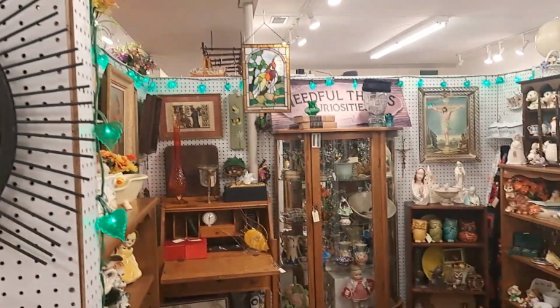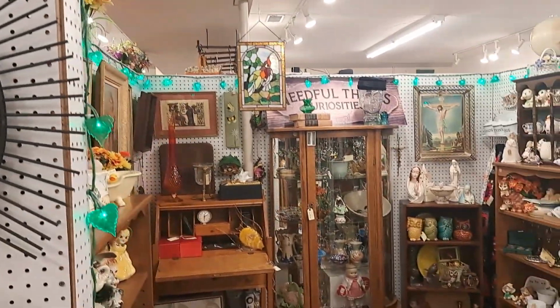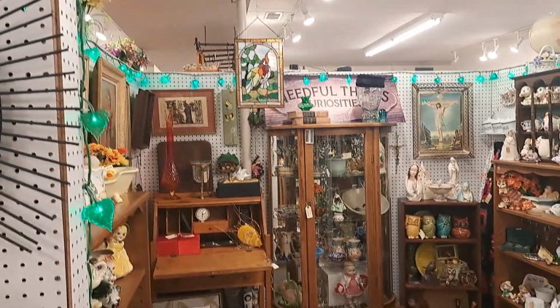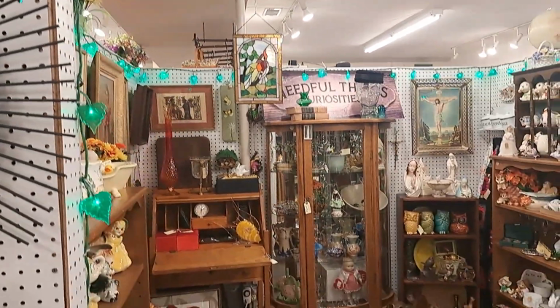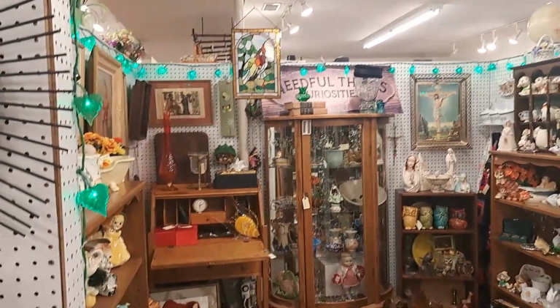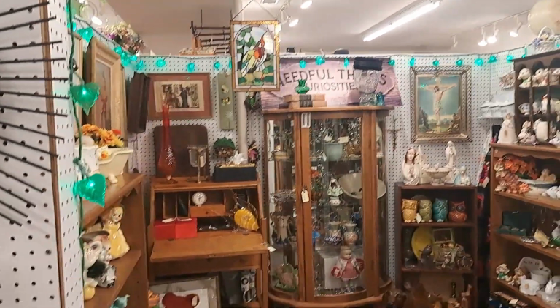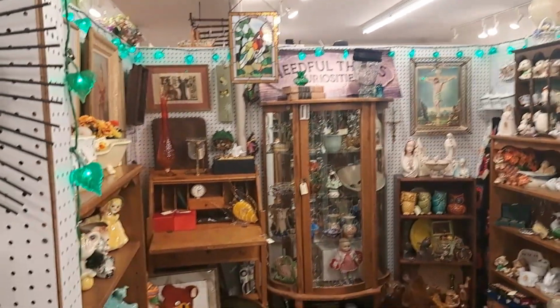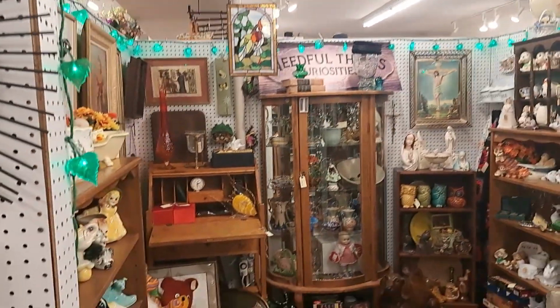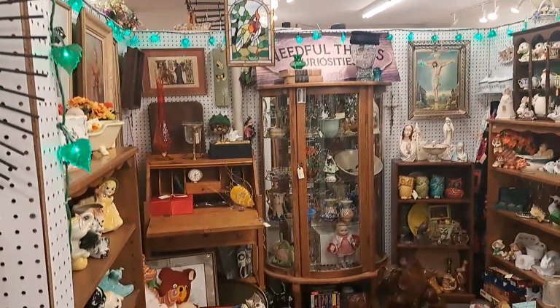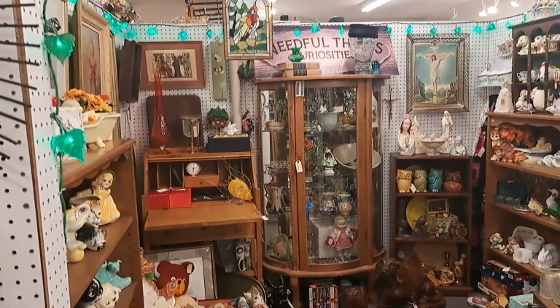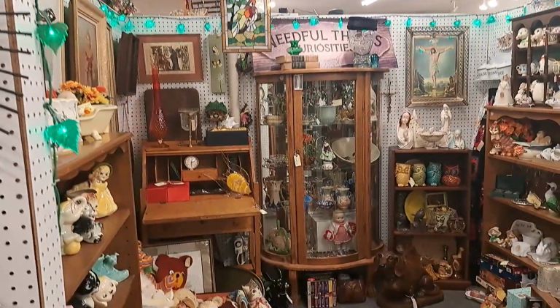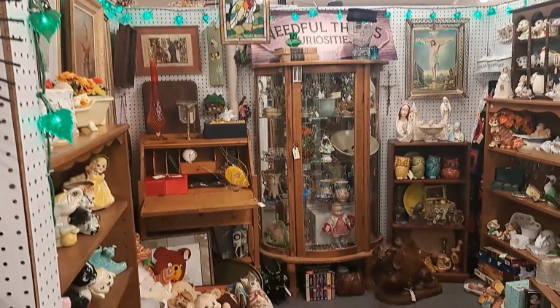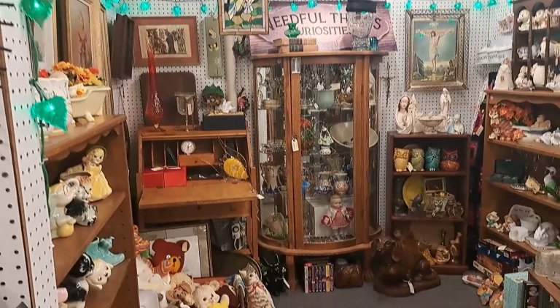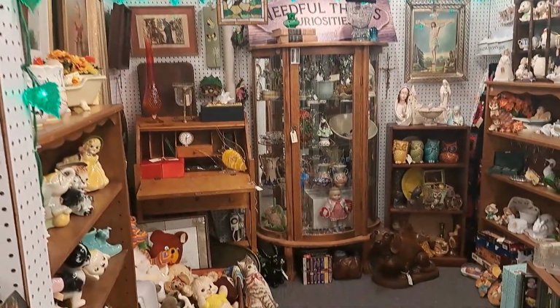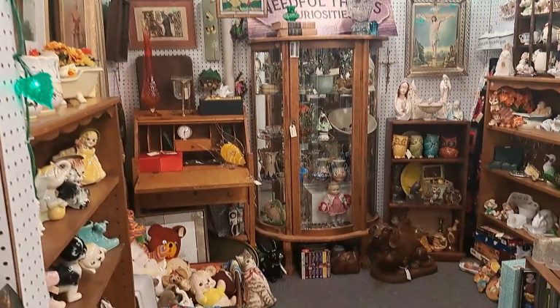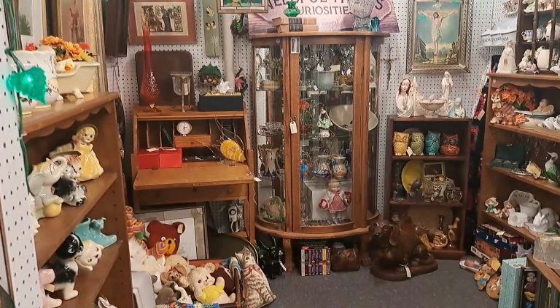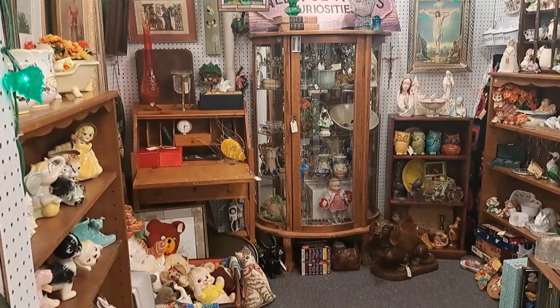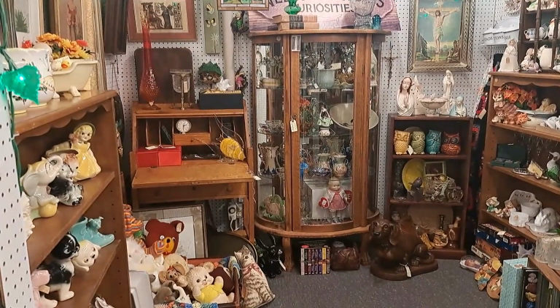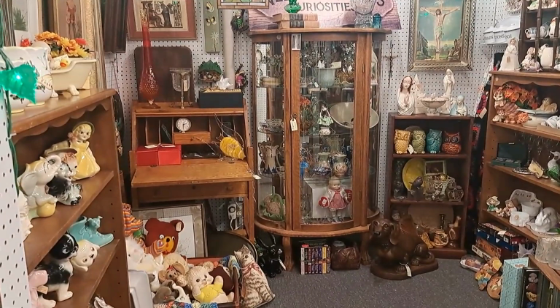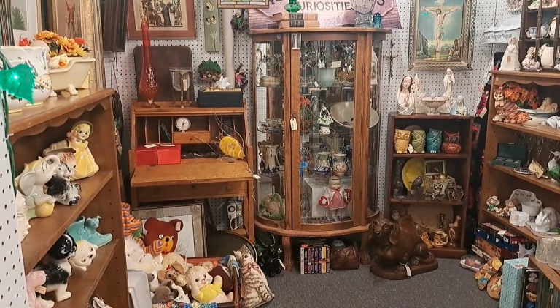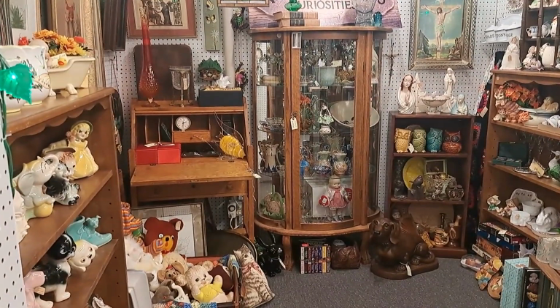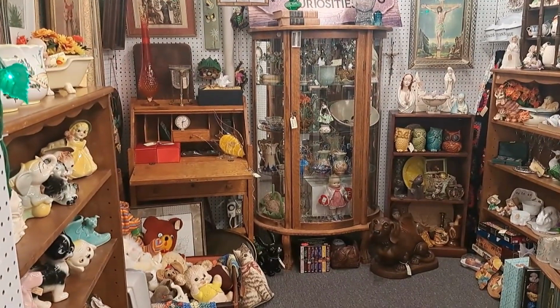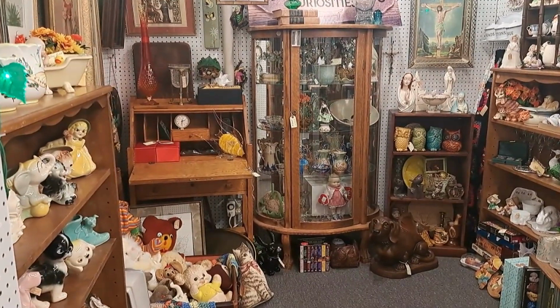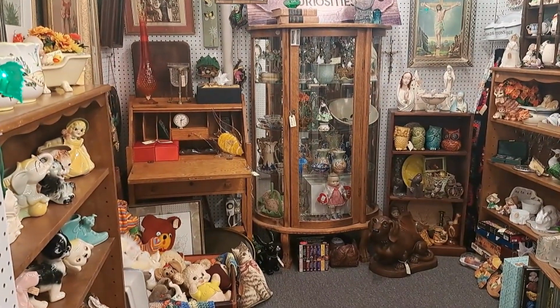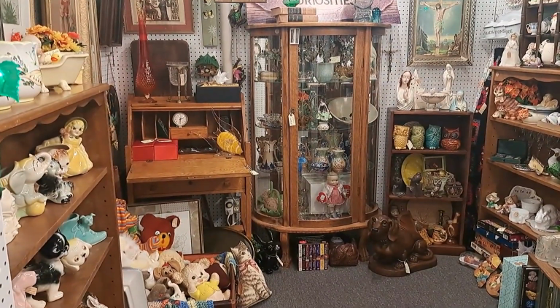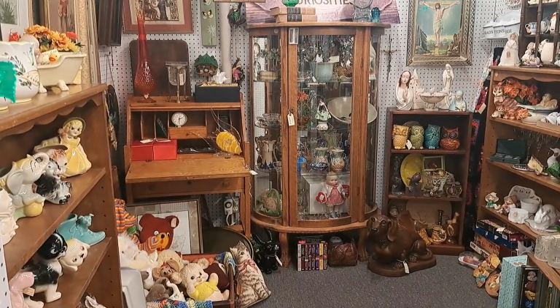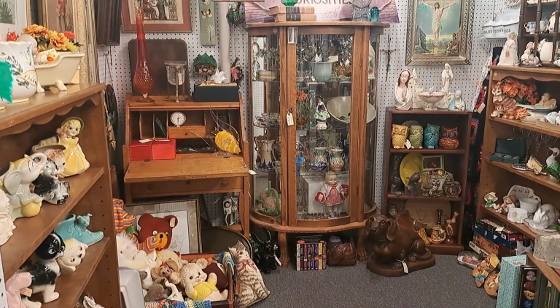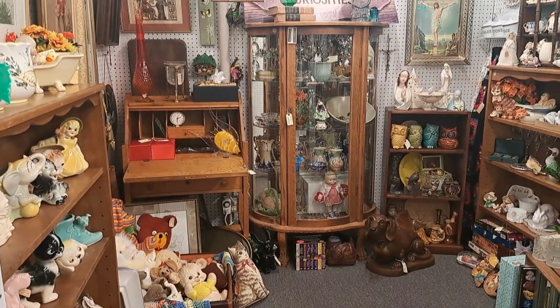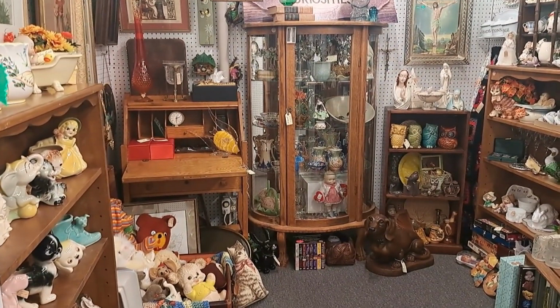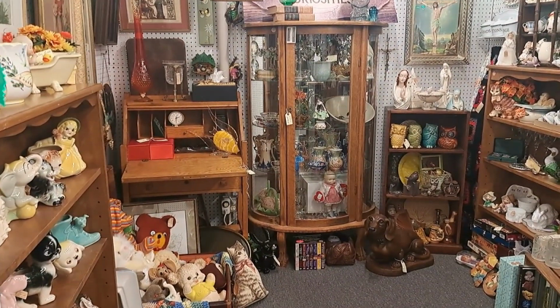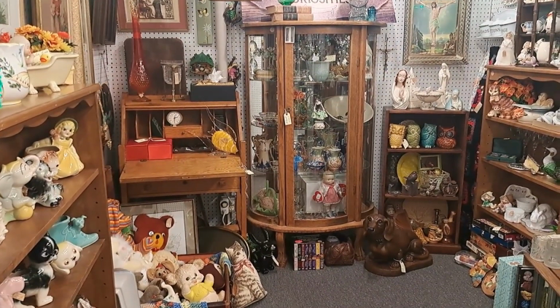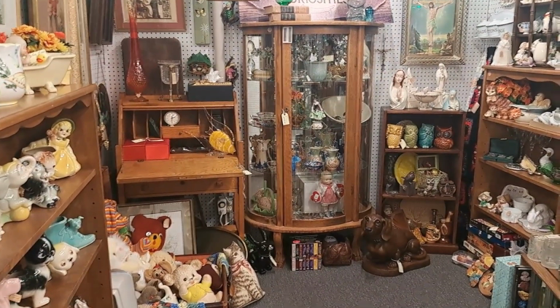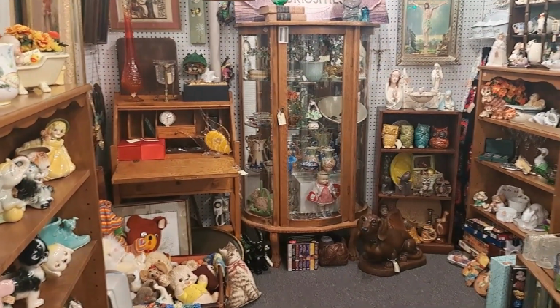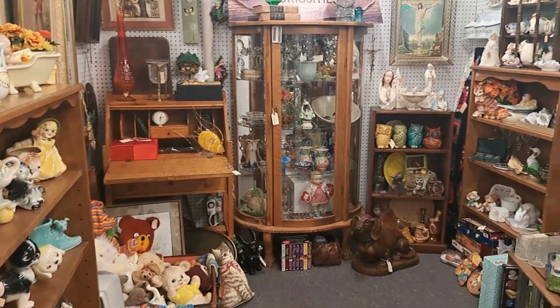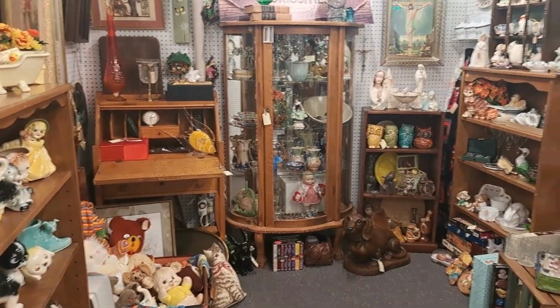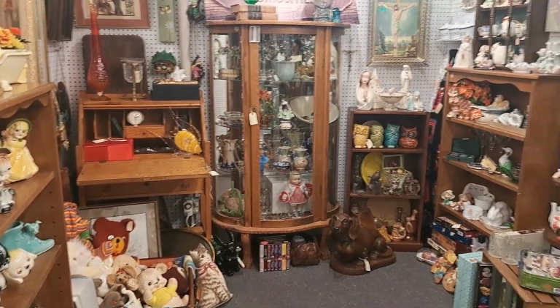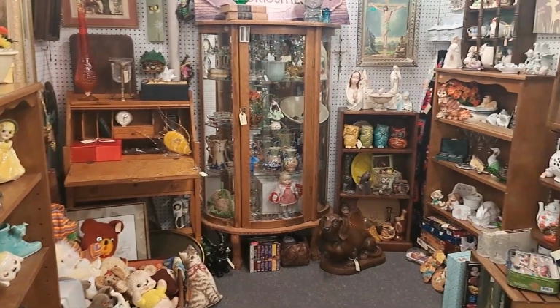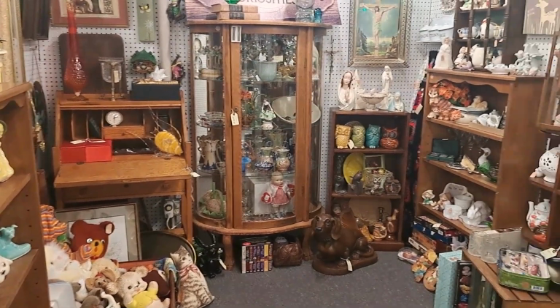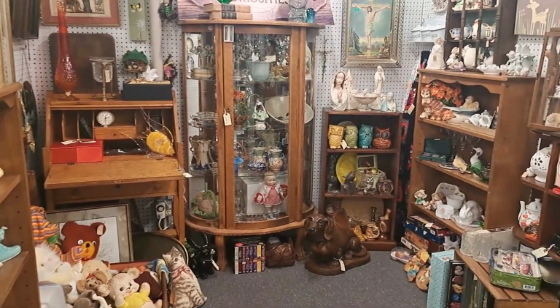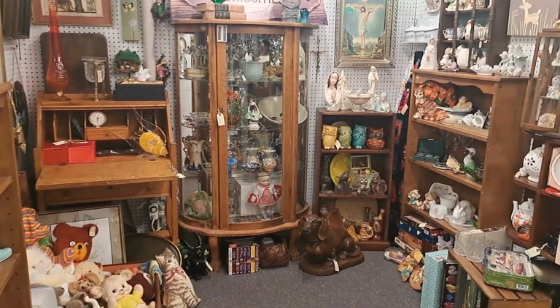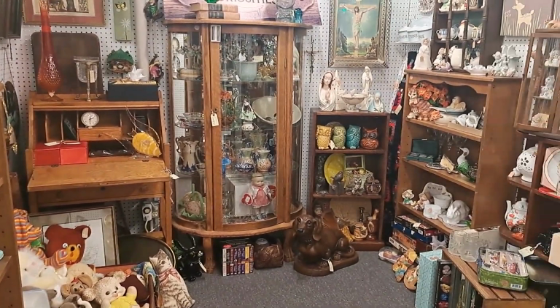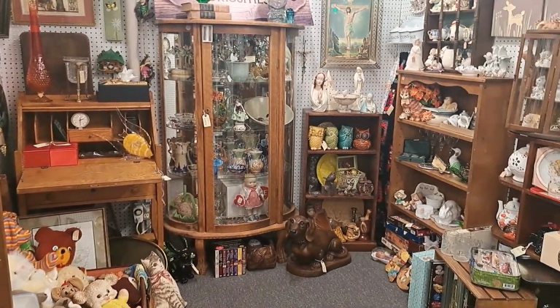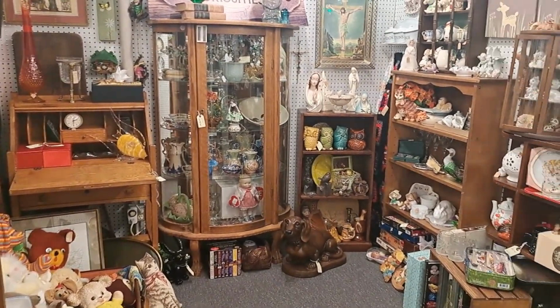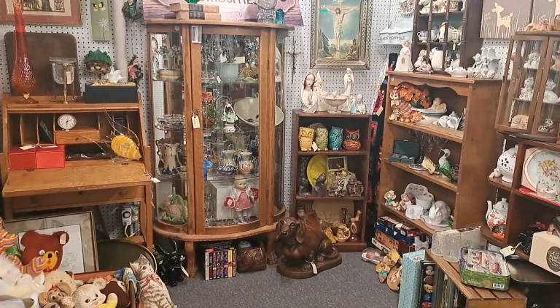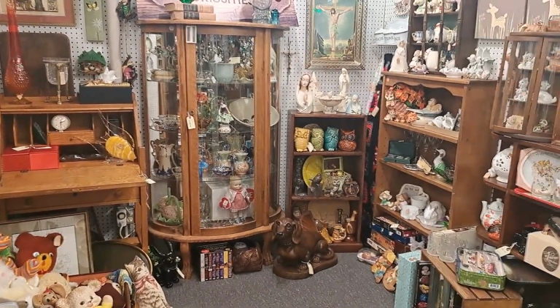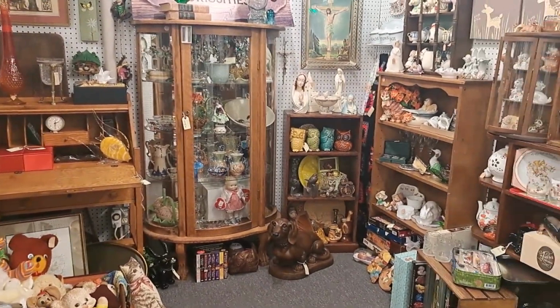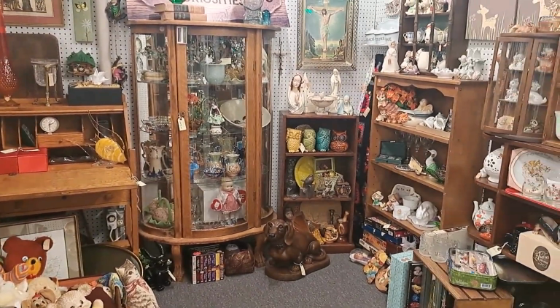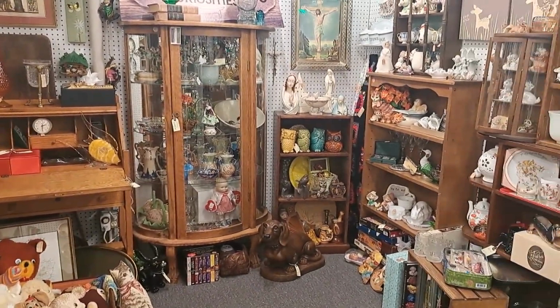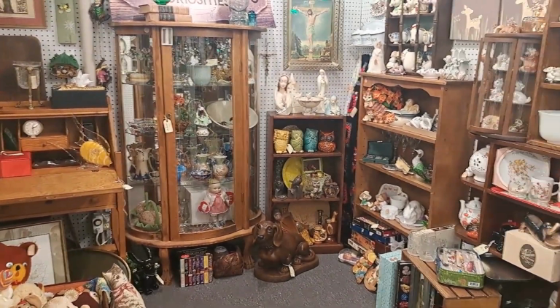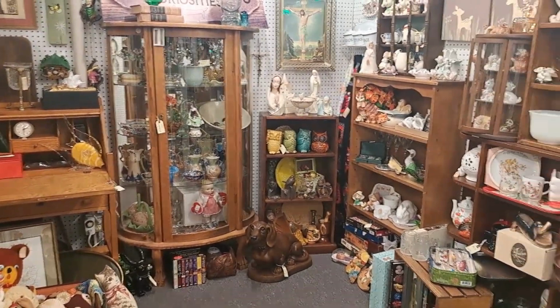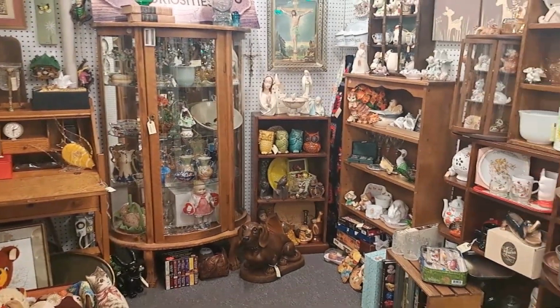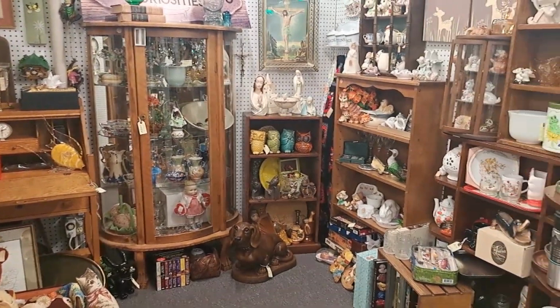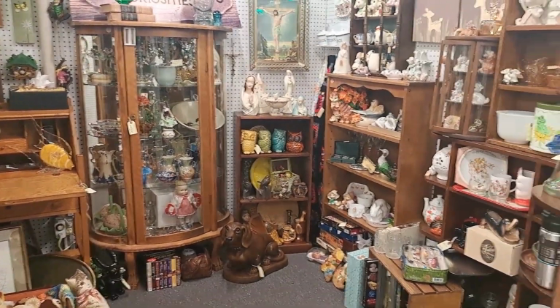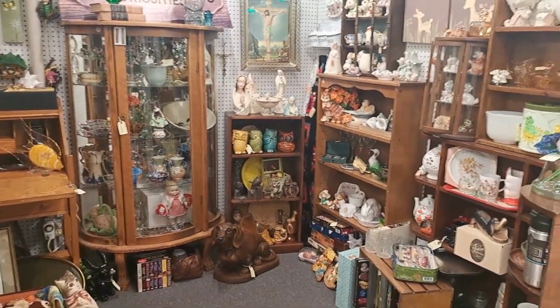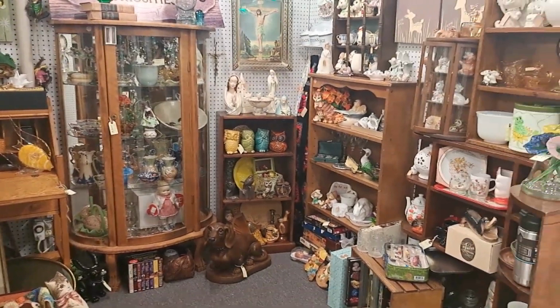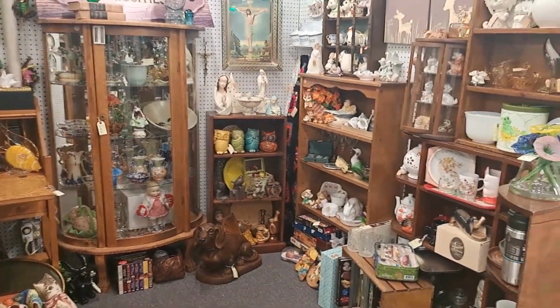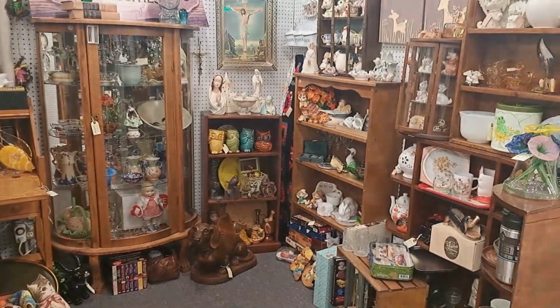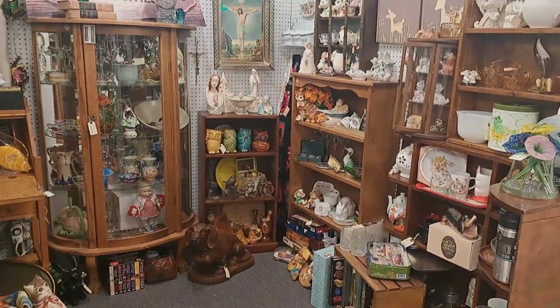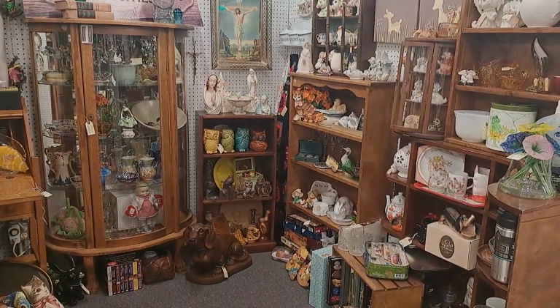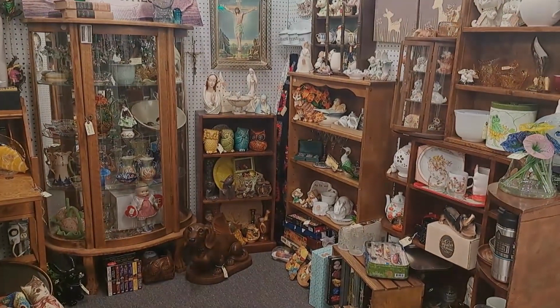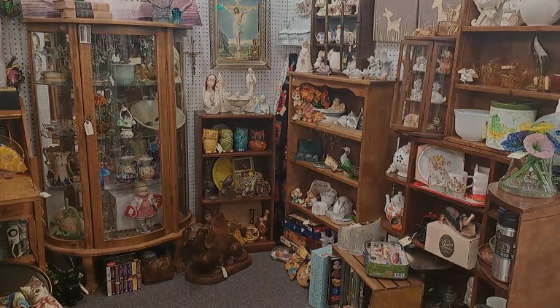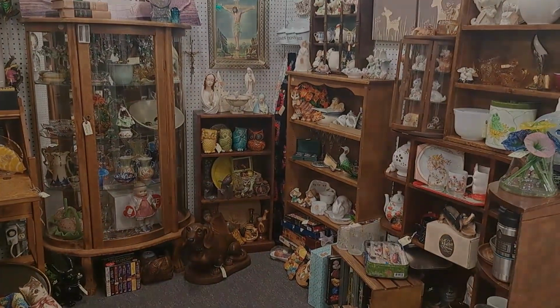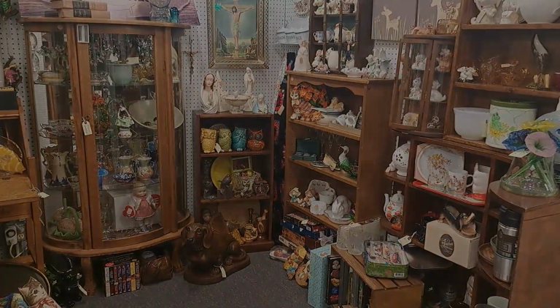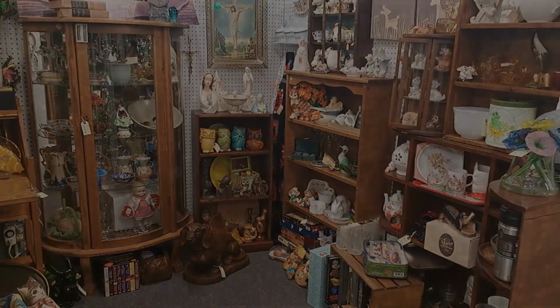So now there is Needful Things, Curiosities, Booth Refresh.